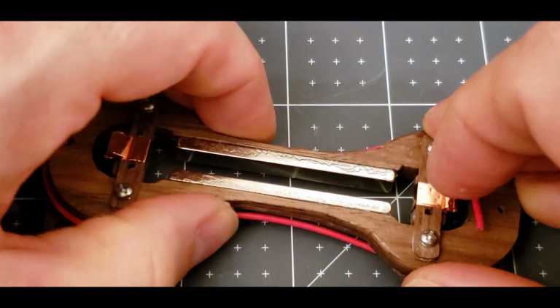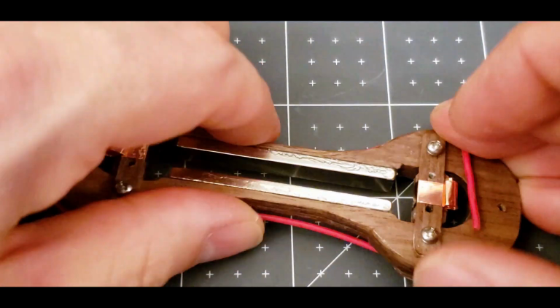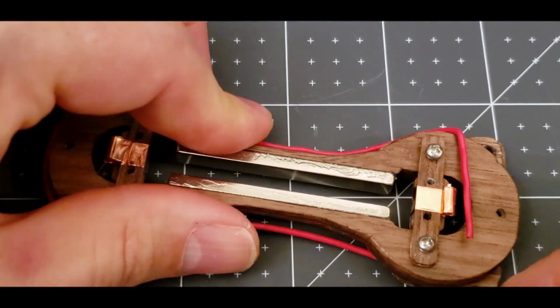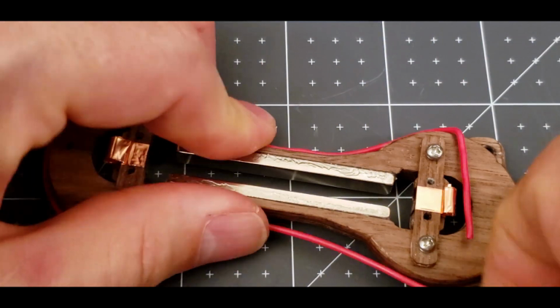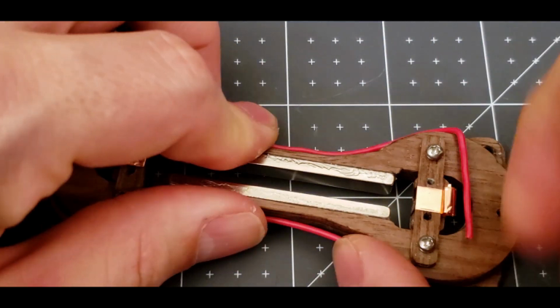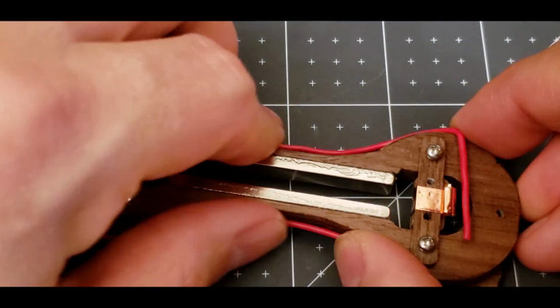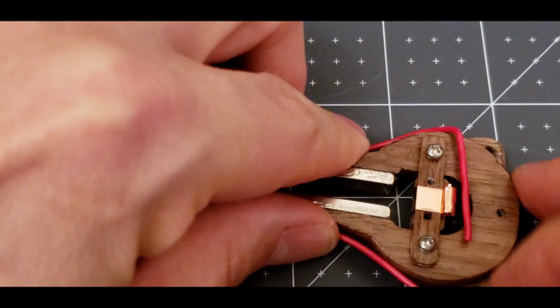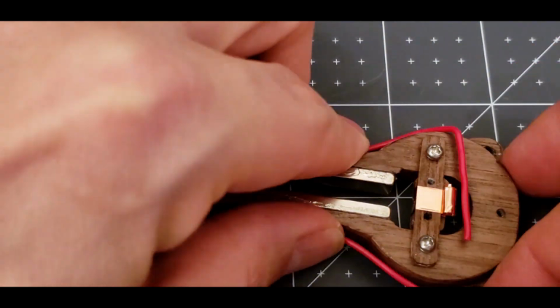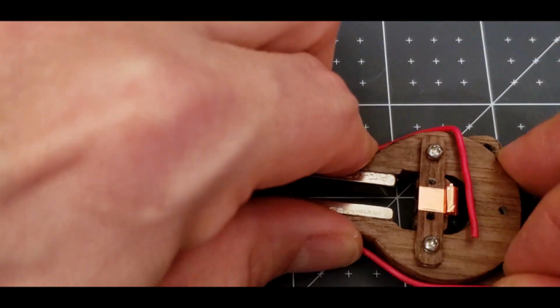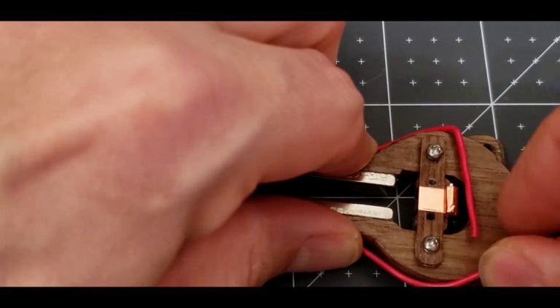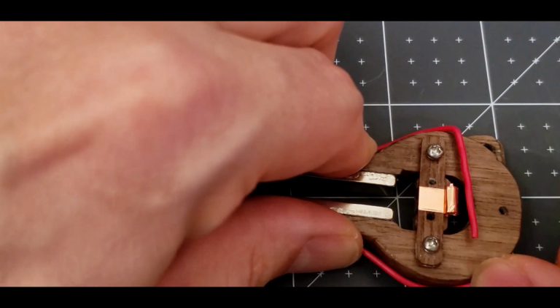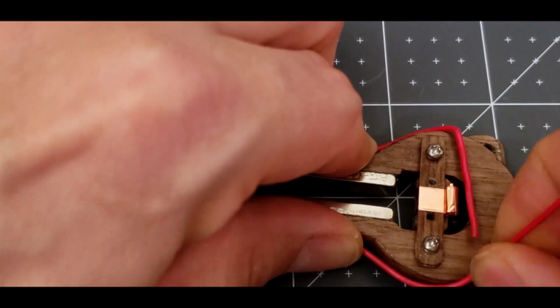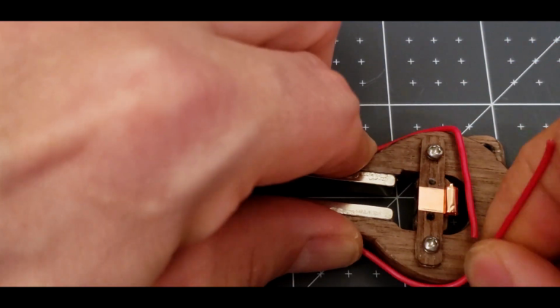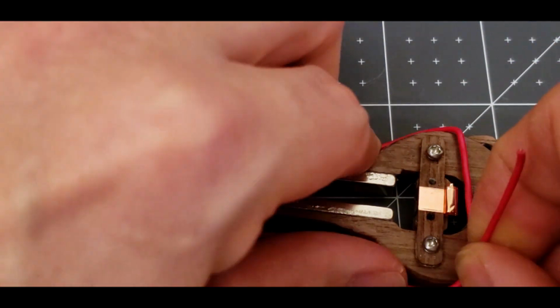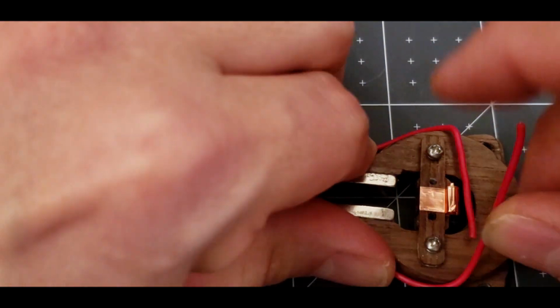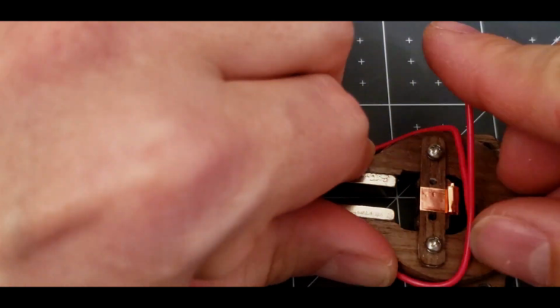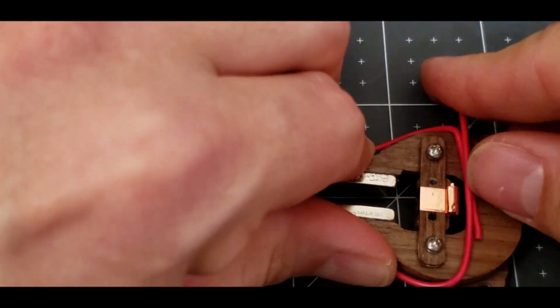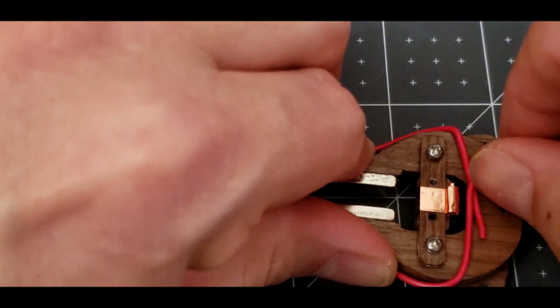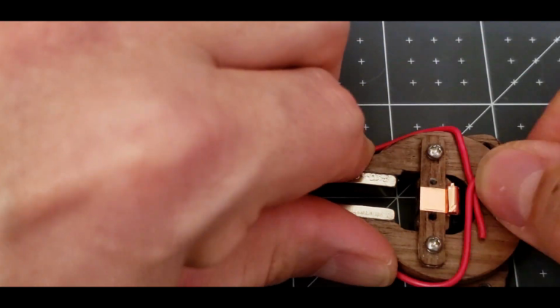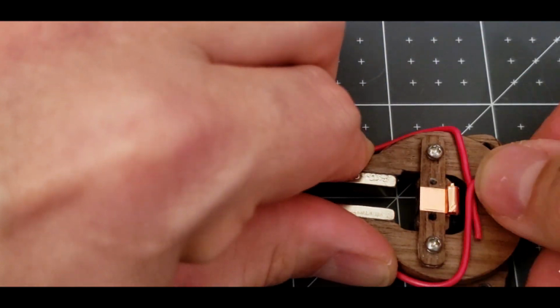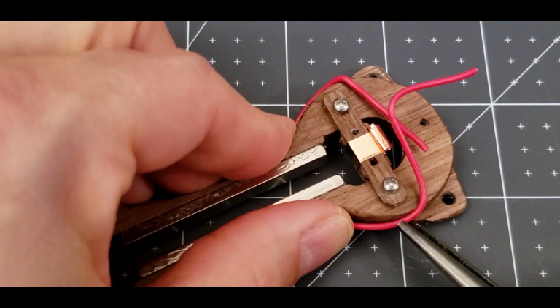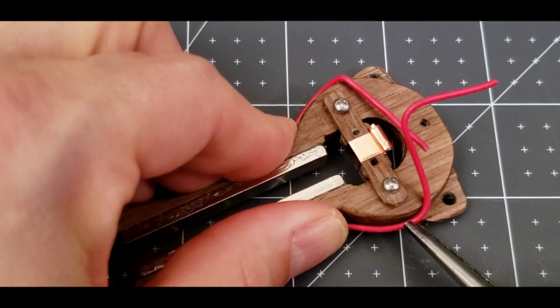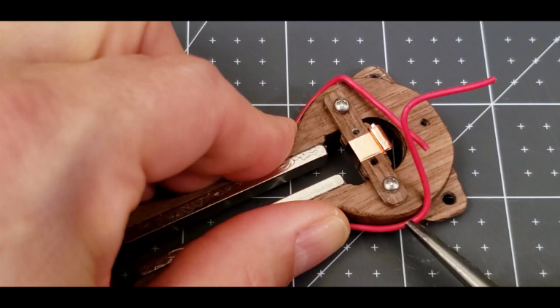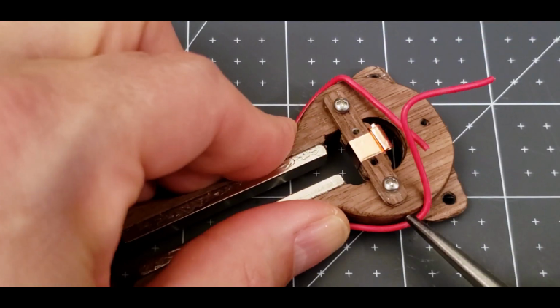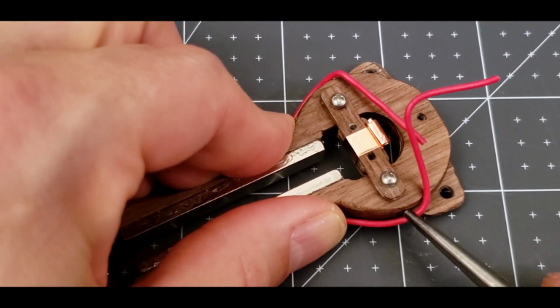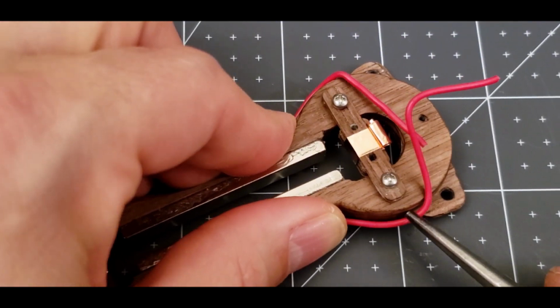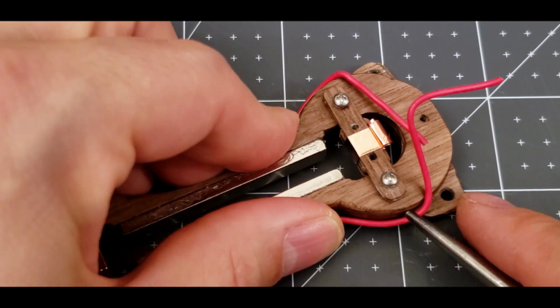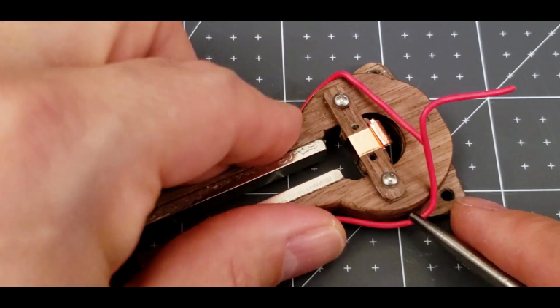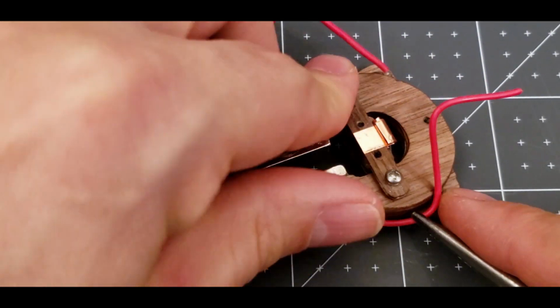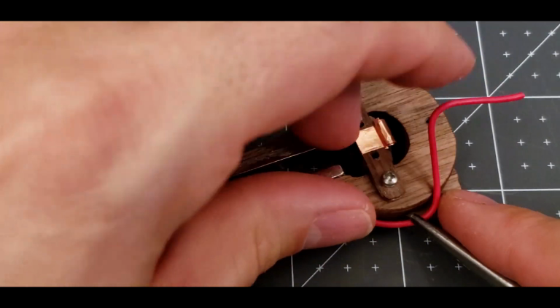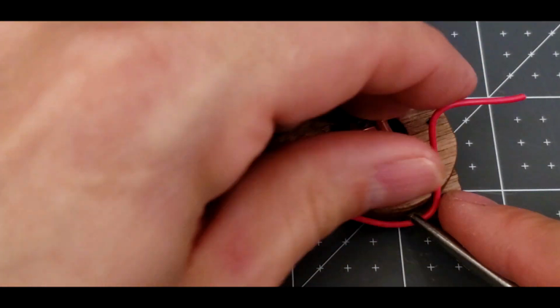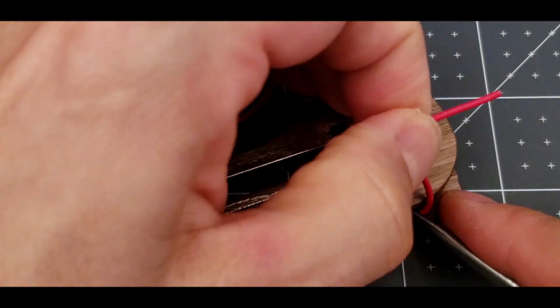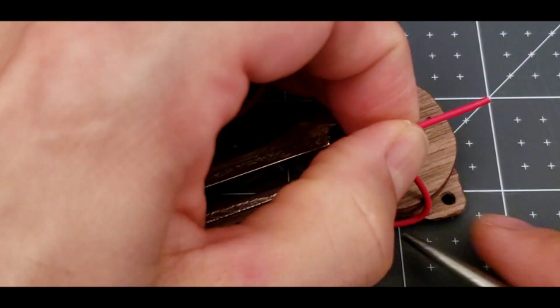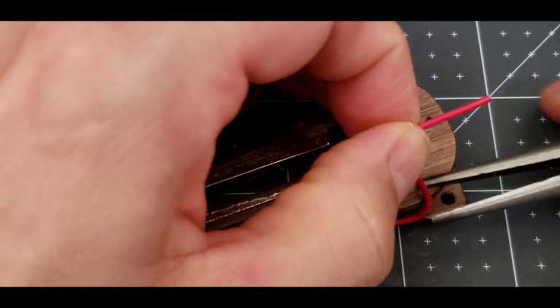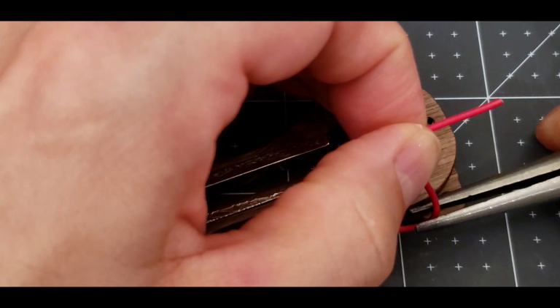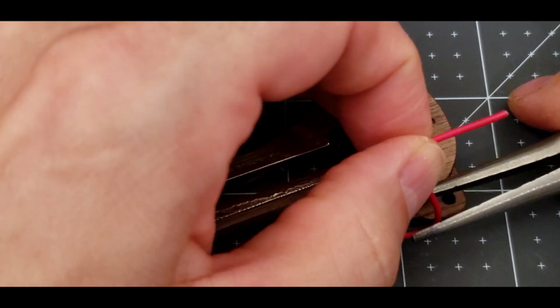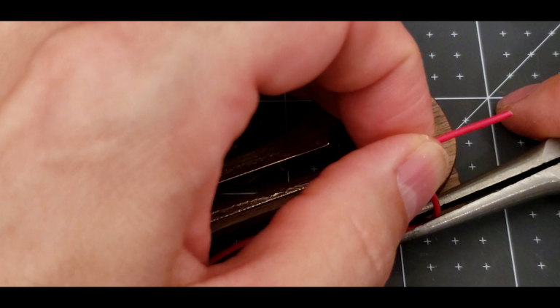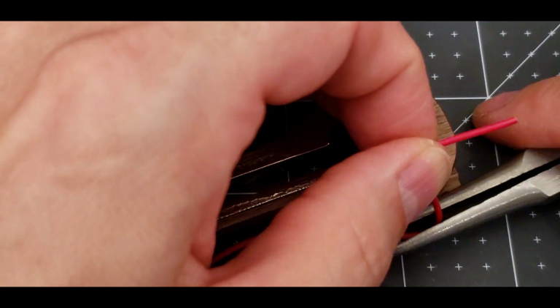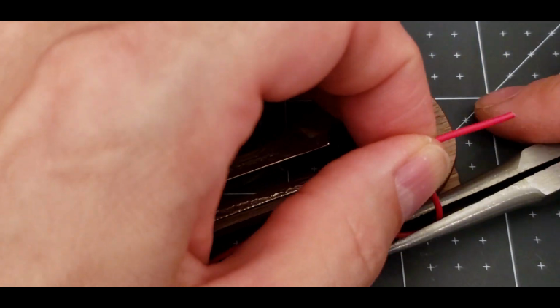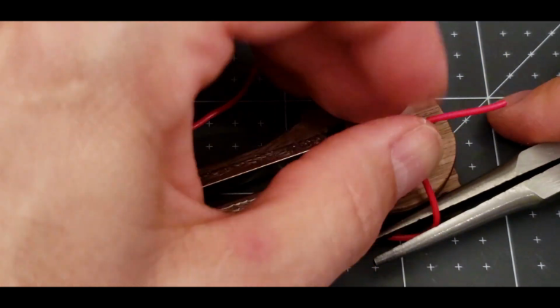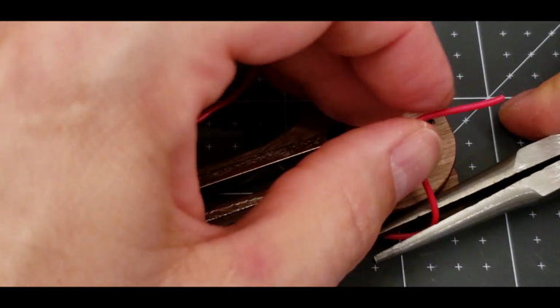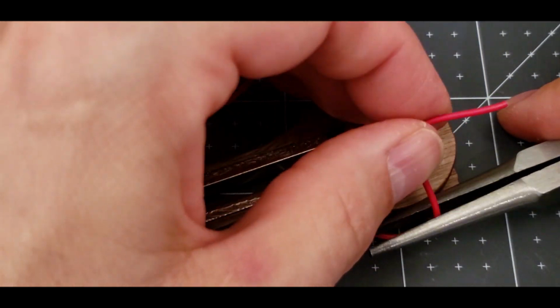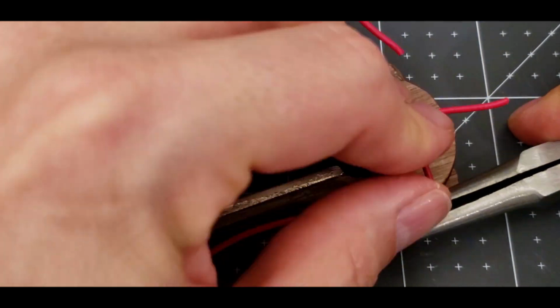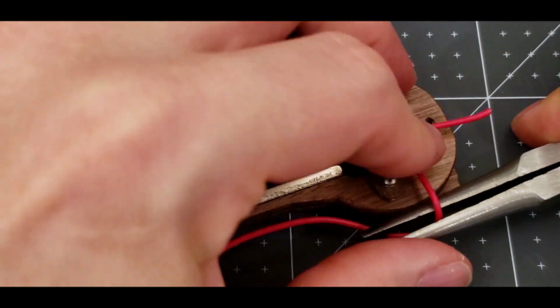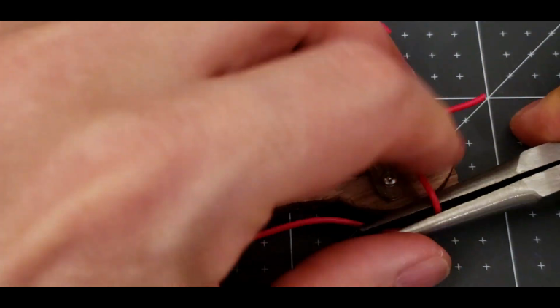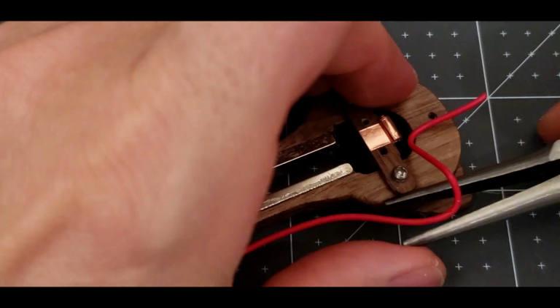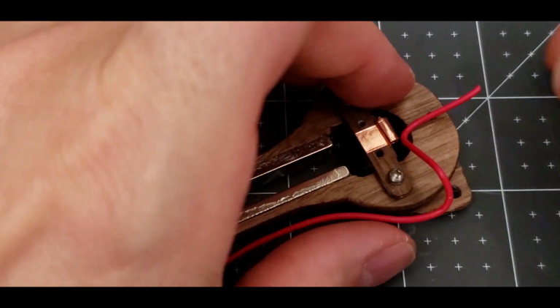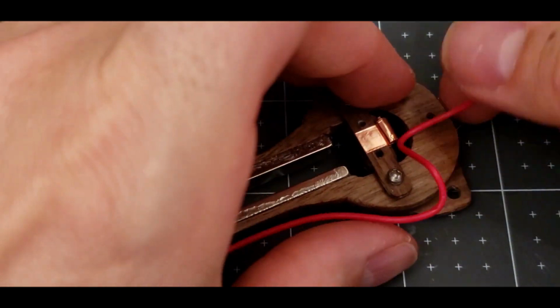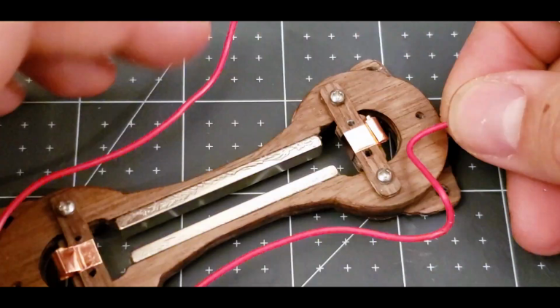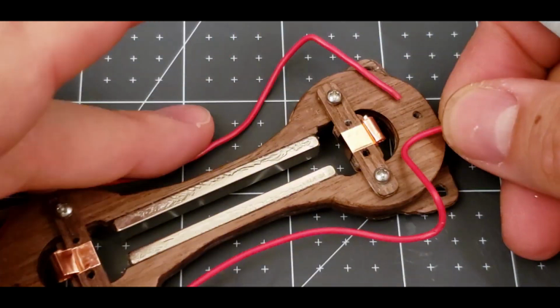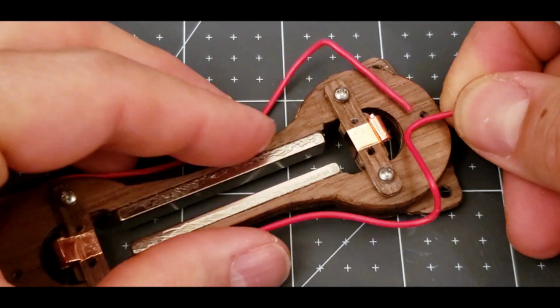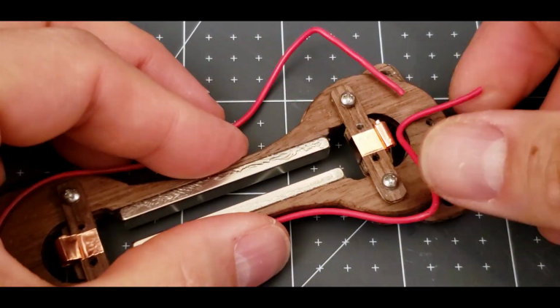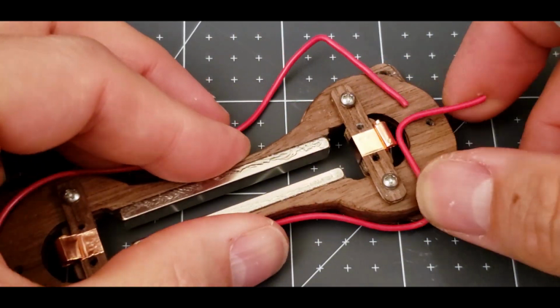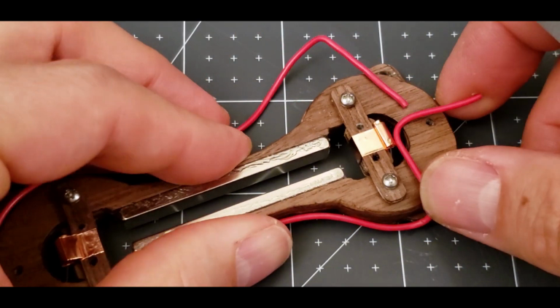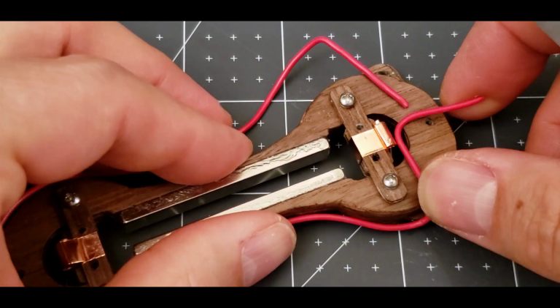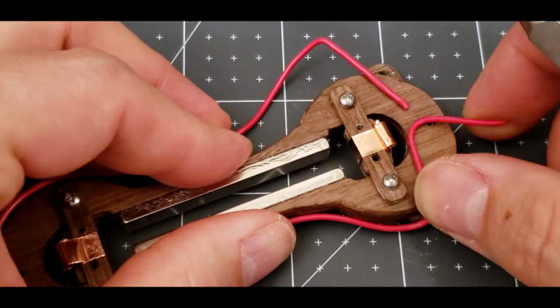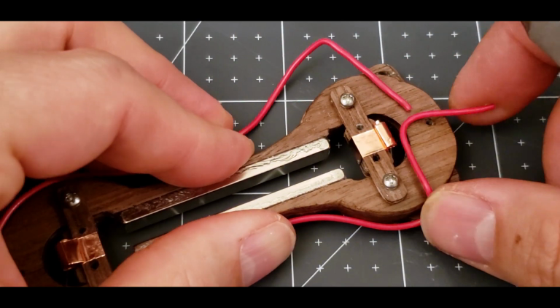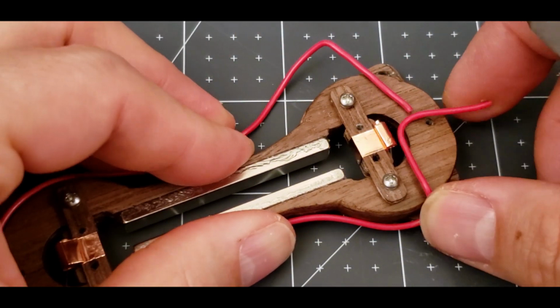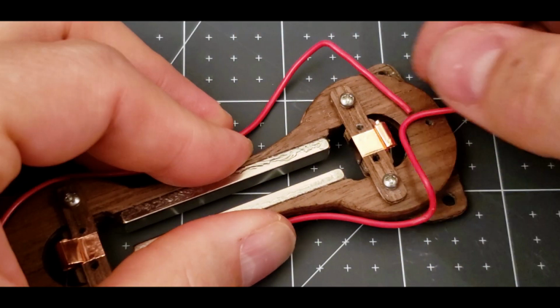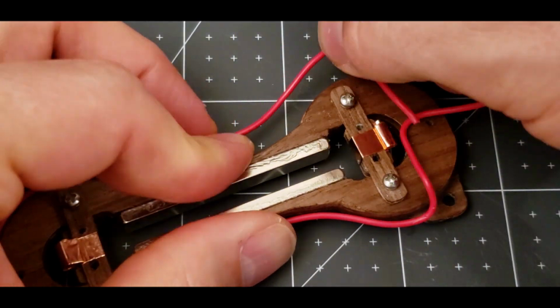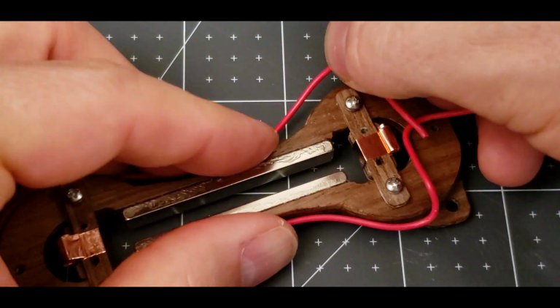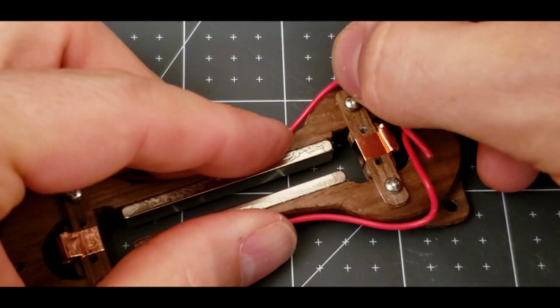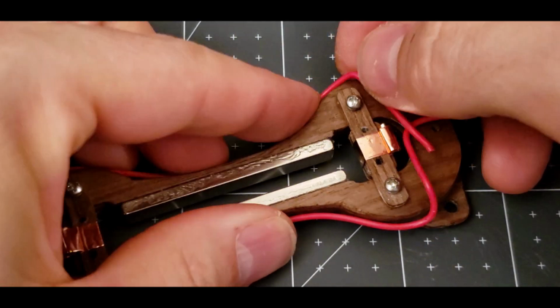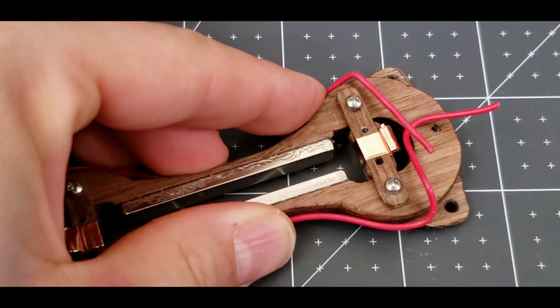A carefully bent loop of wire will act as a shield against buzz around the ribbon and the element. It will also act as a connection point for the transformer.